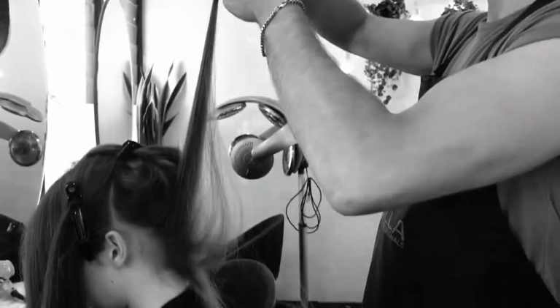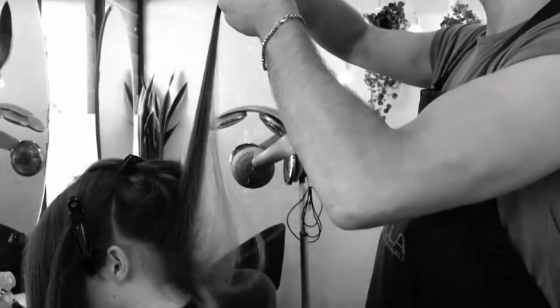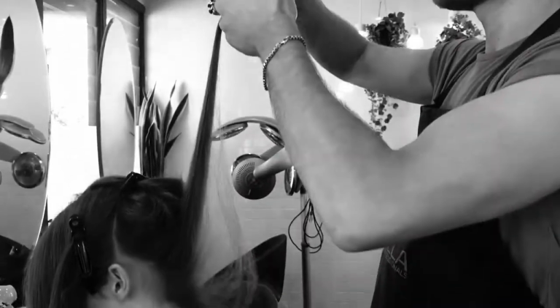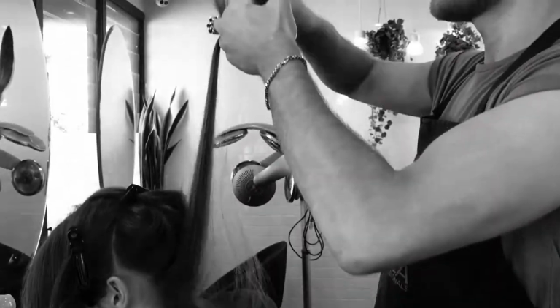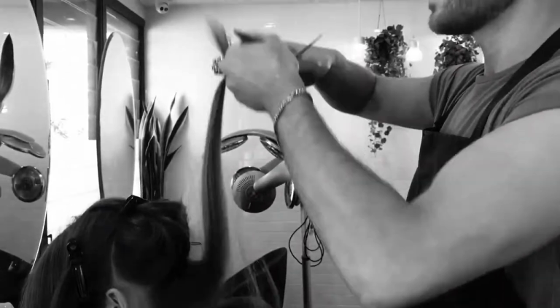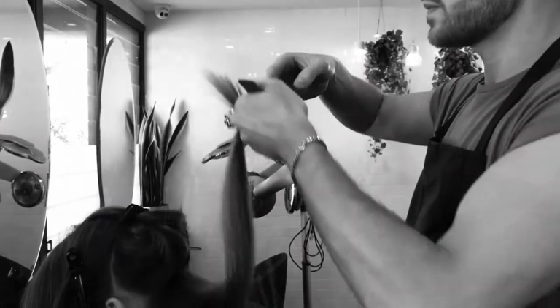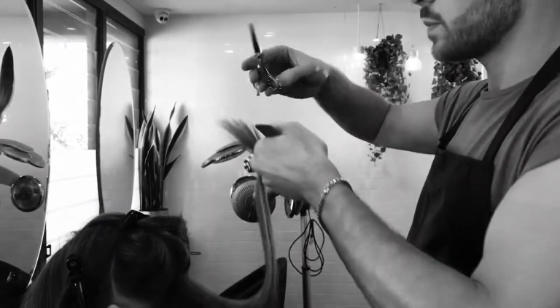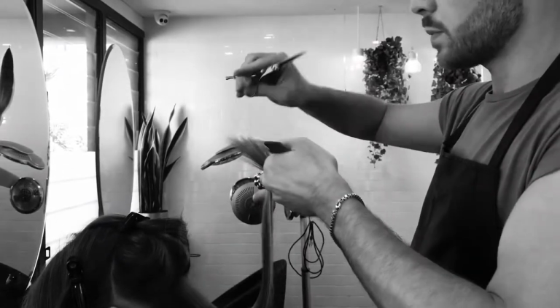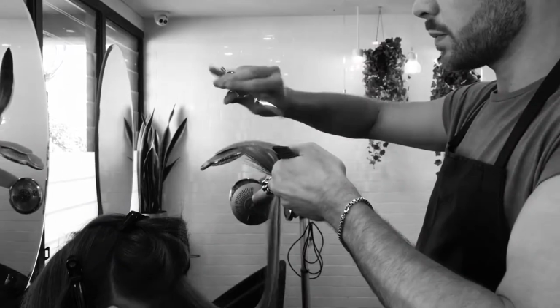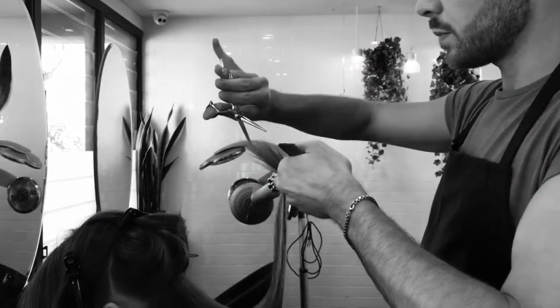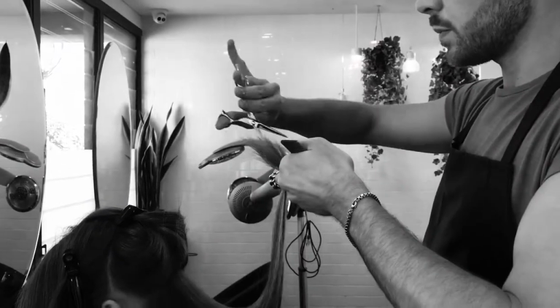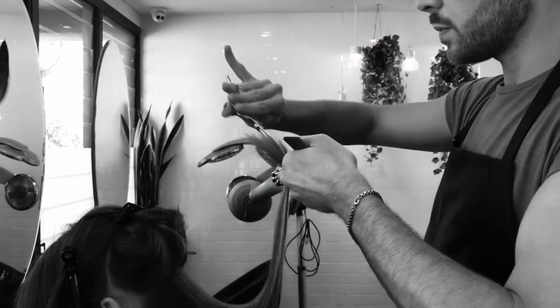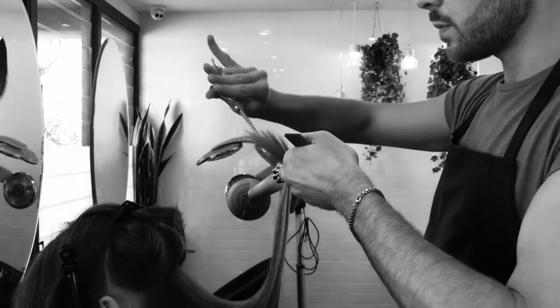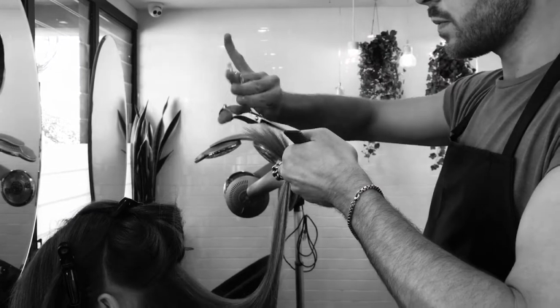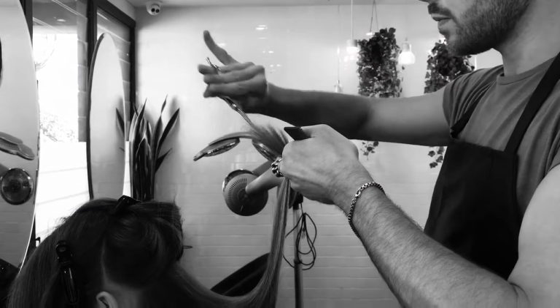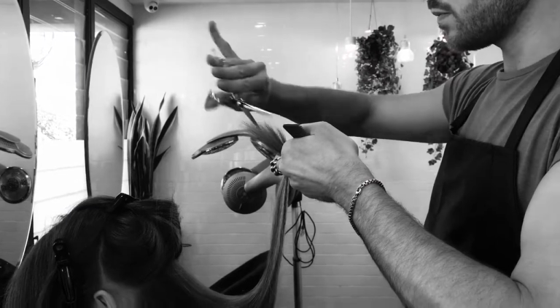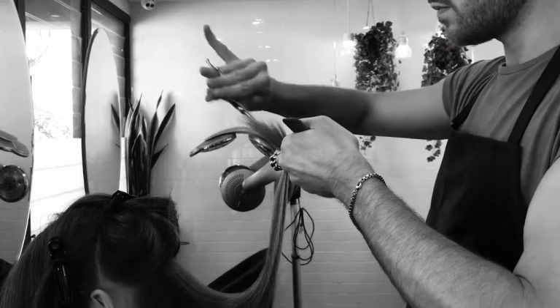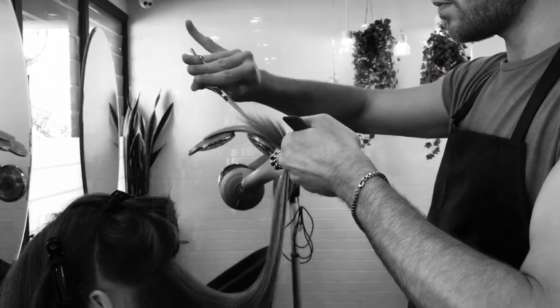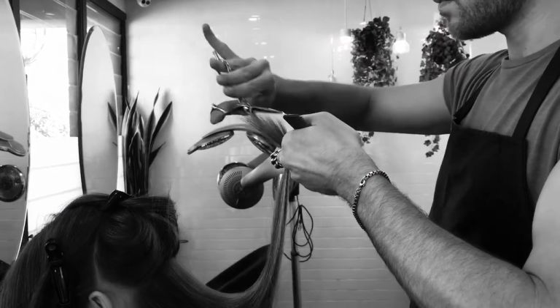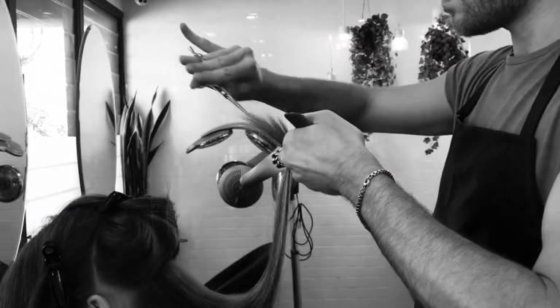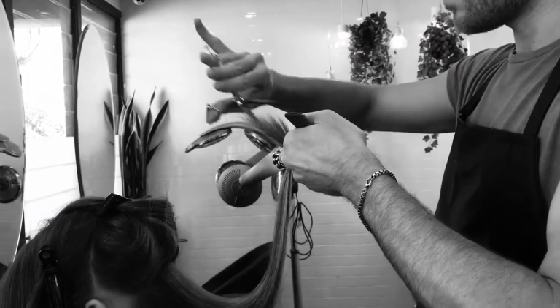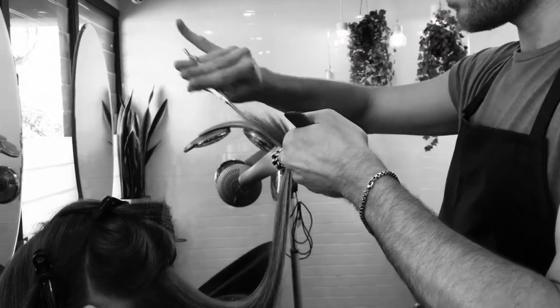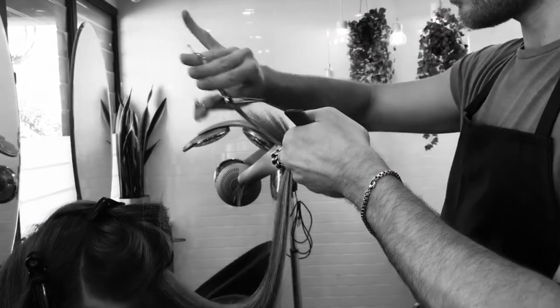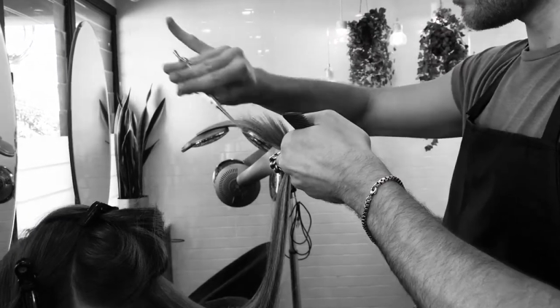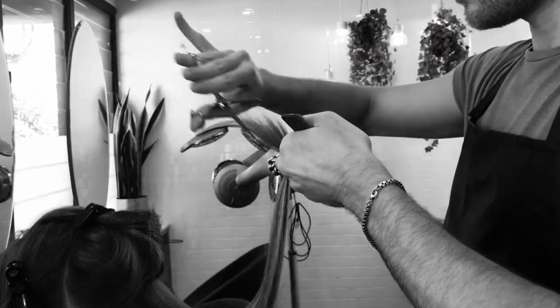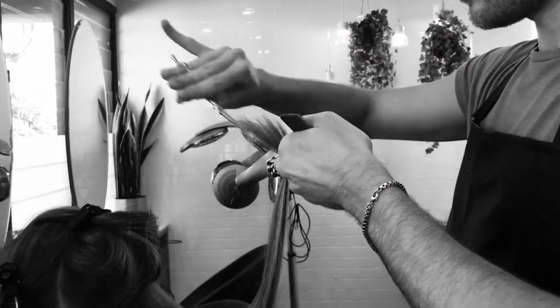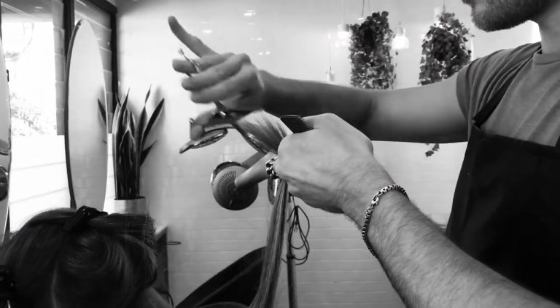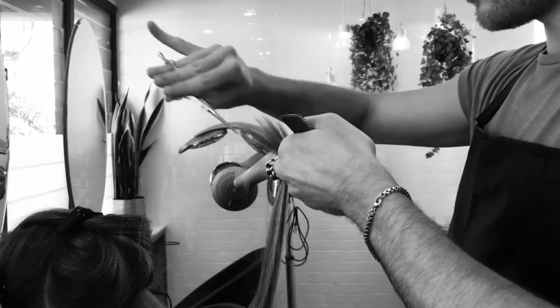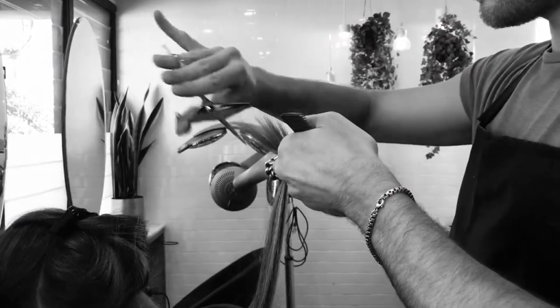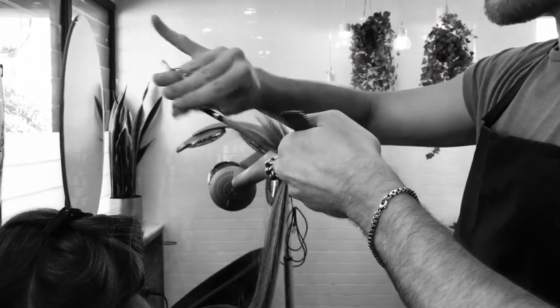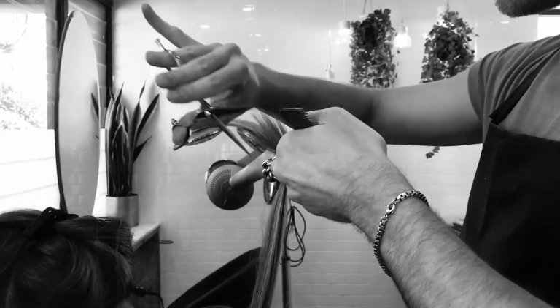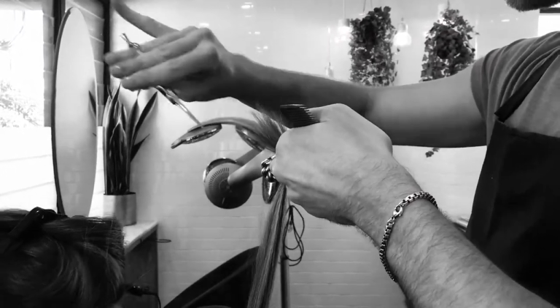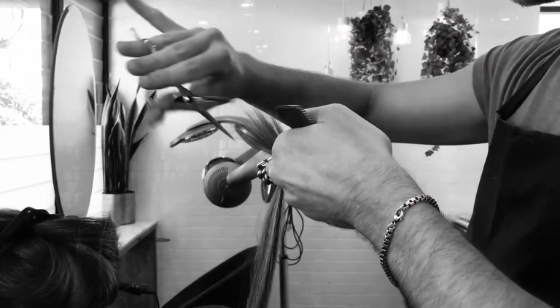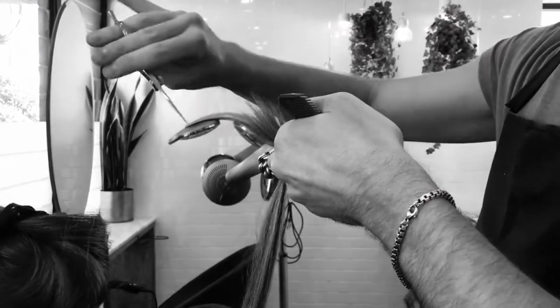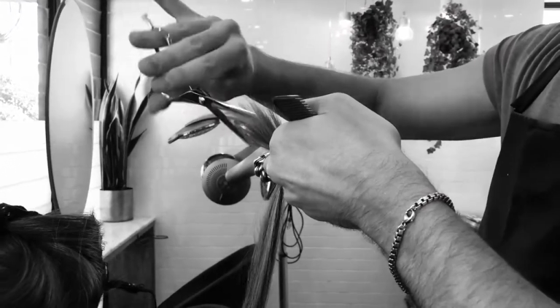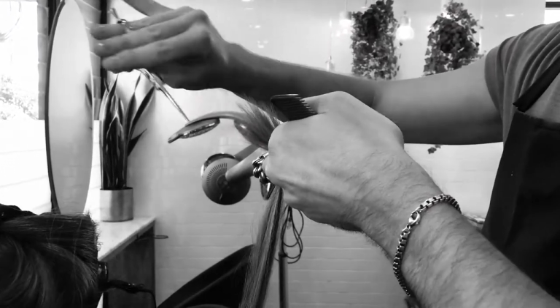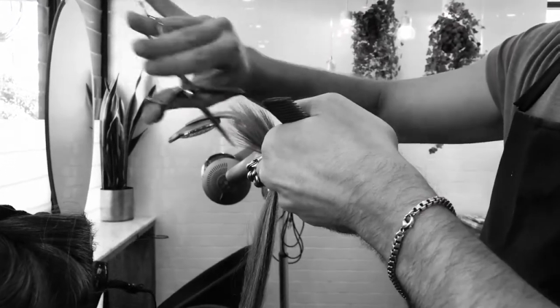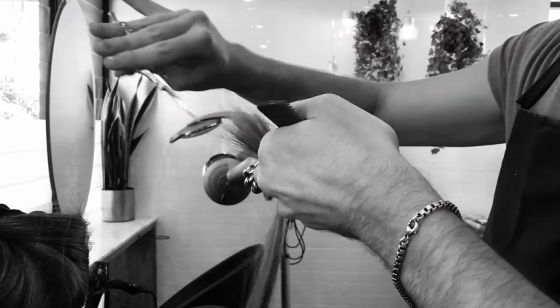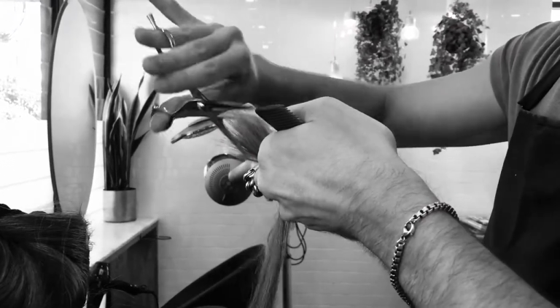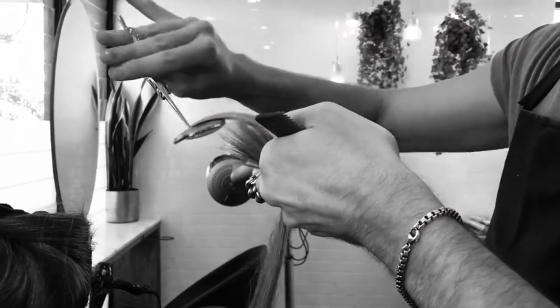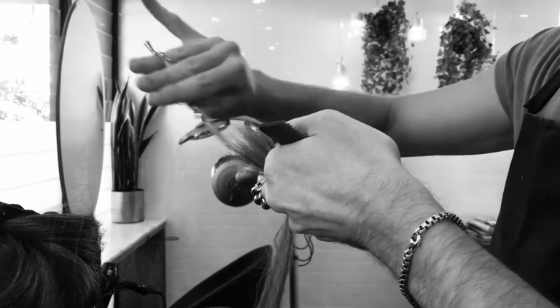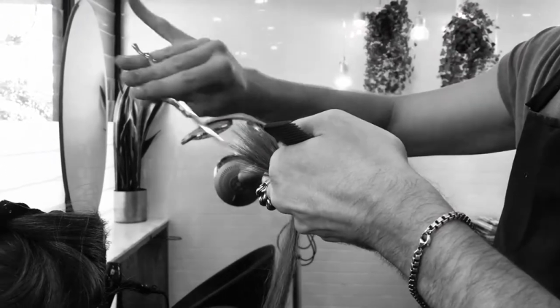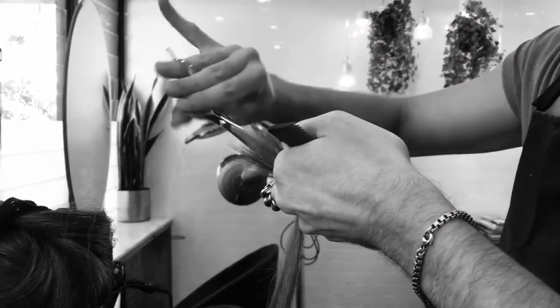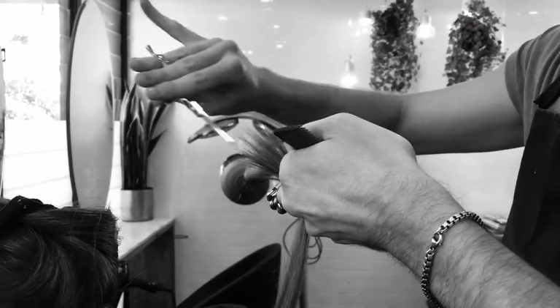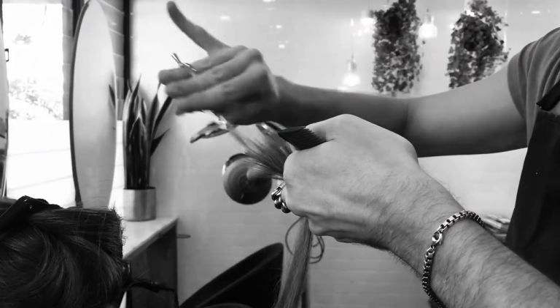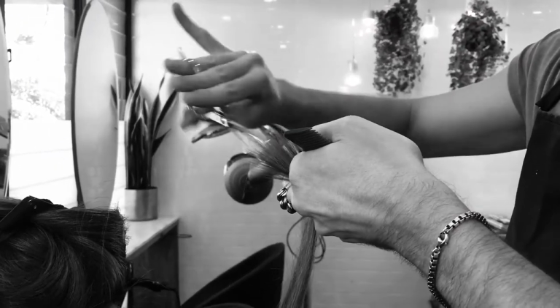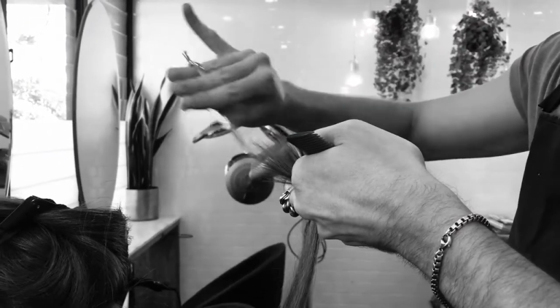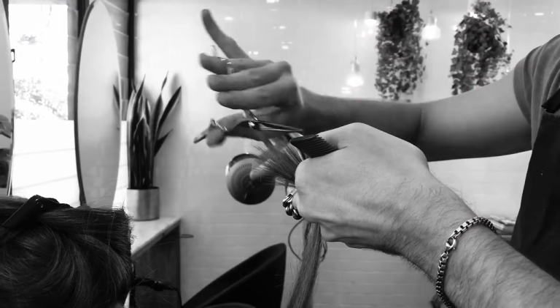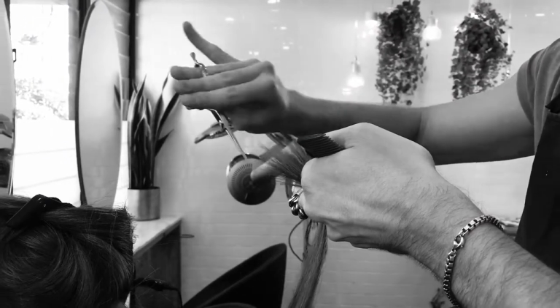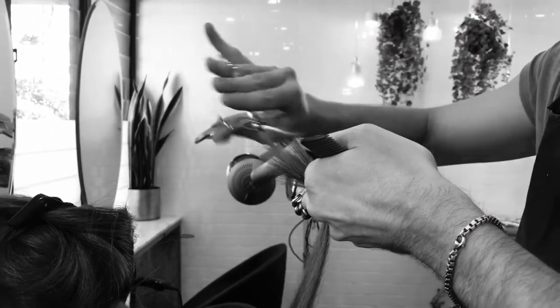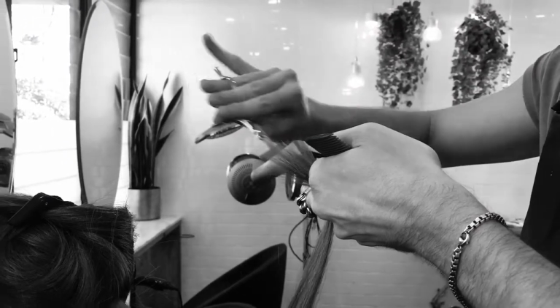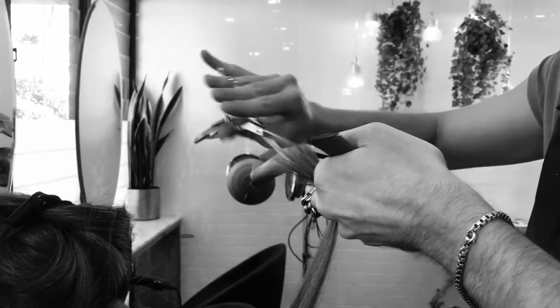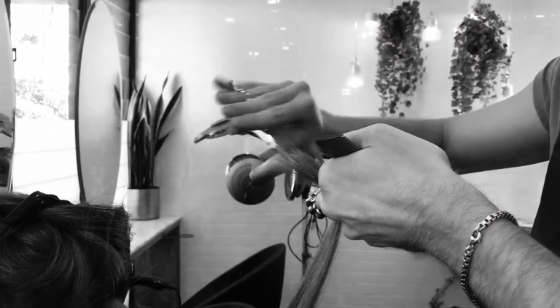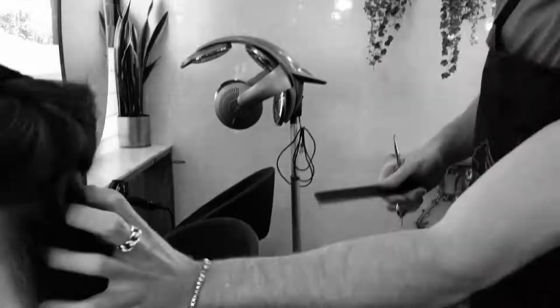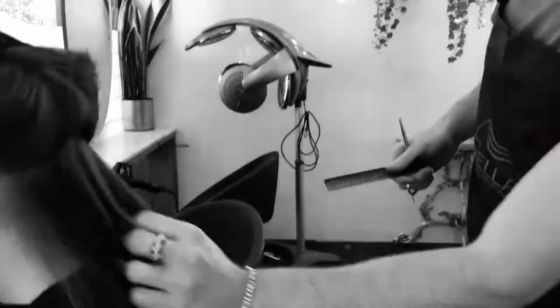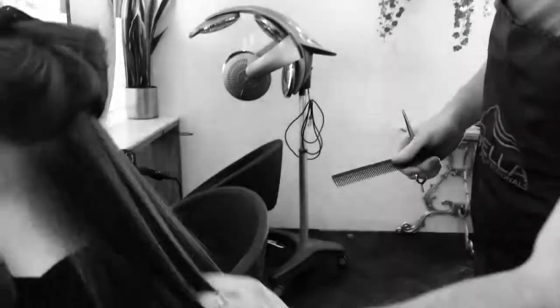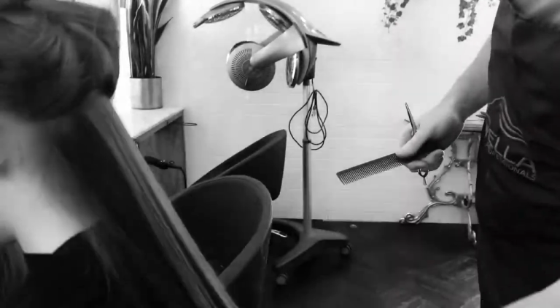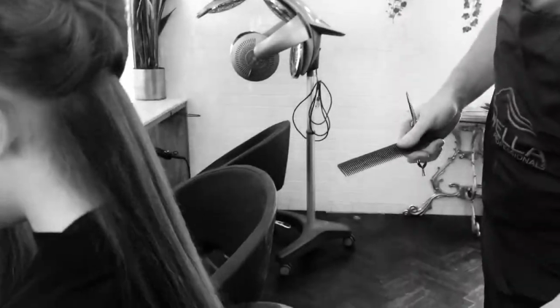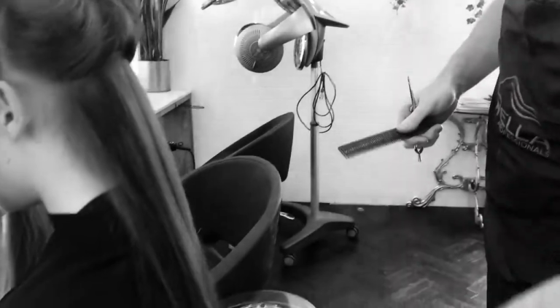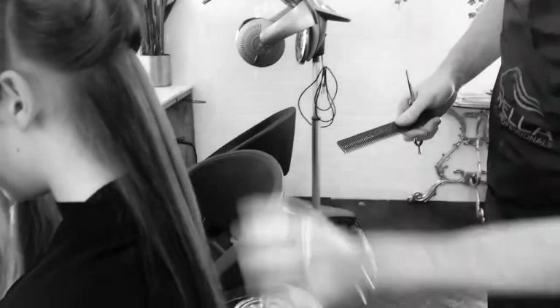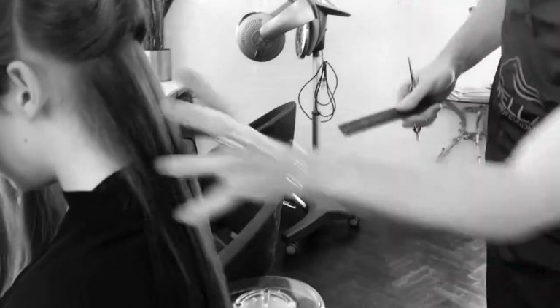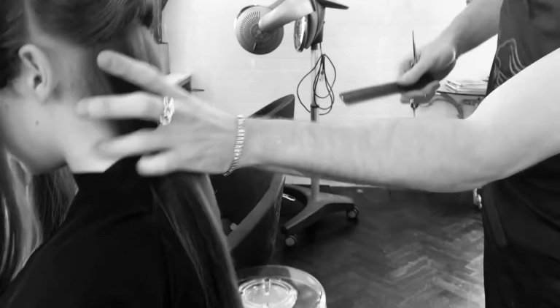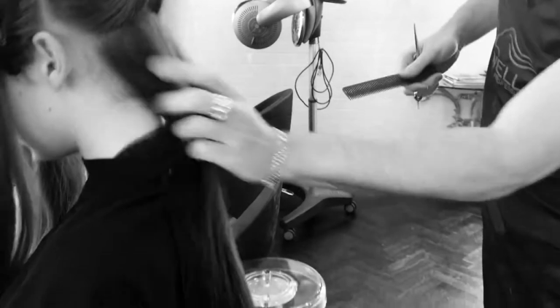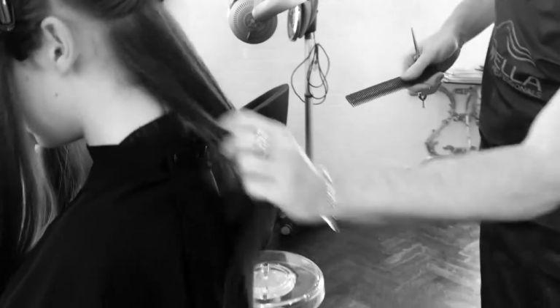After blow-drying, I blended some shattered longer layers through the top to allow for more volume and a more commercial modern look.